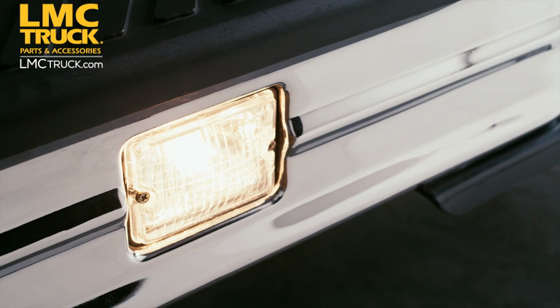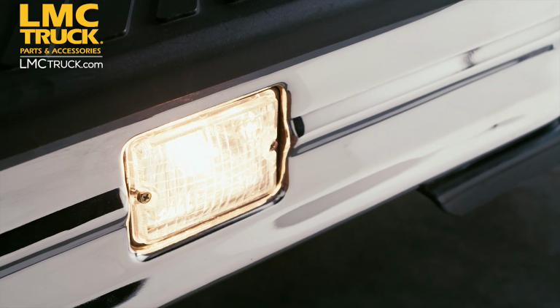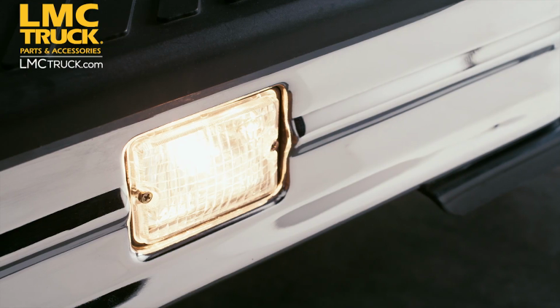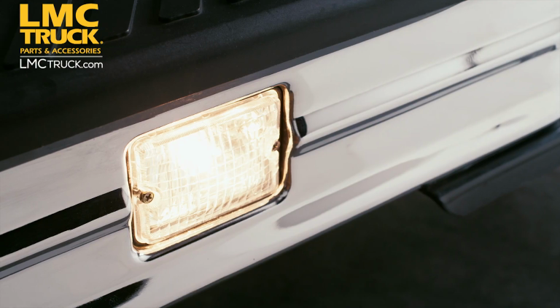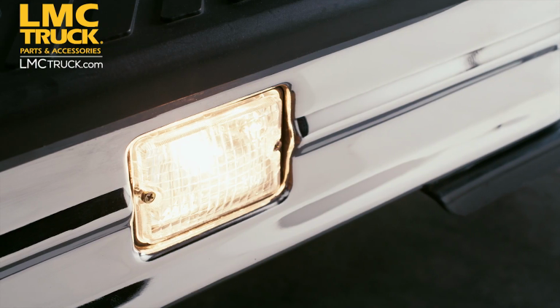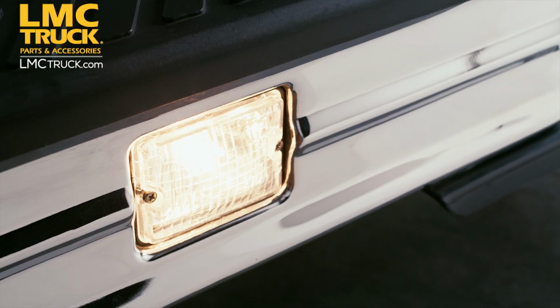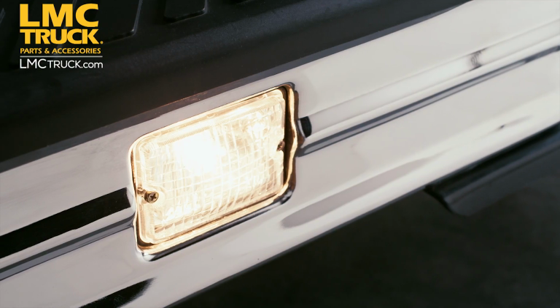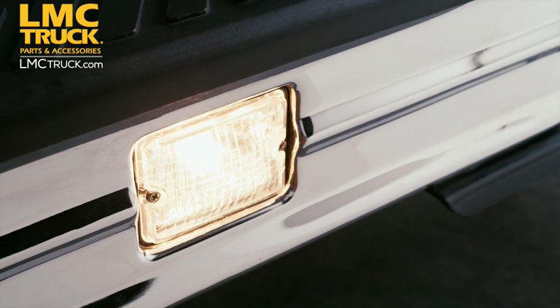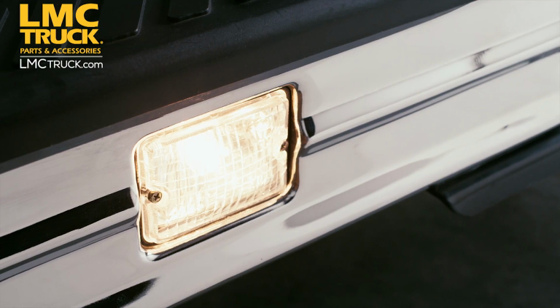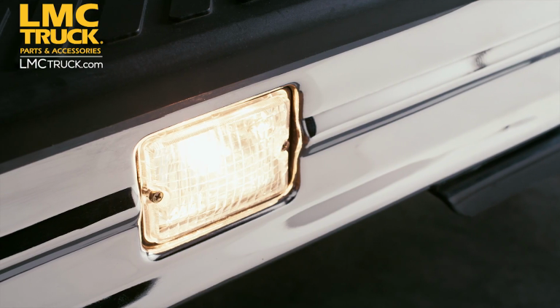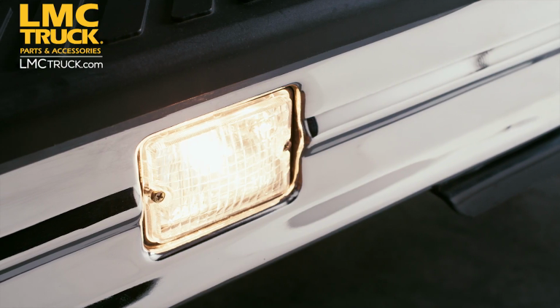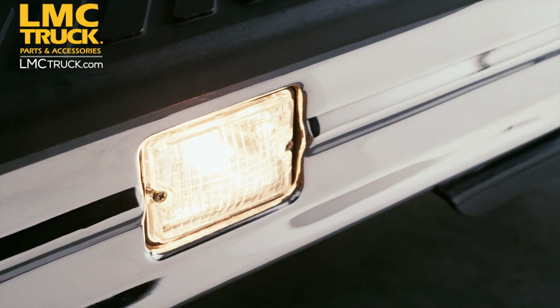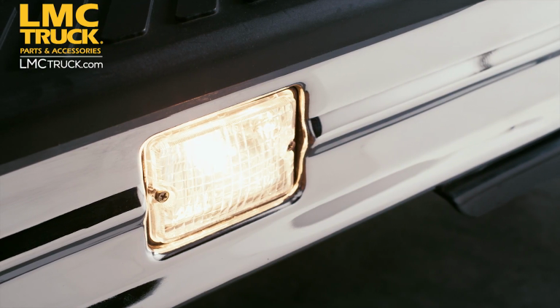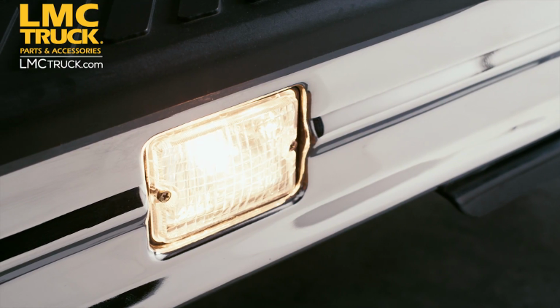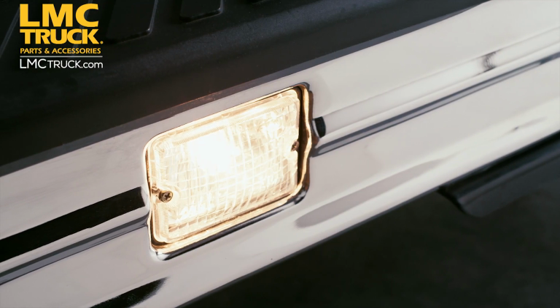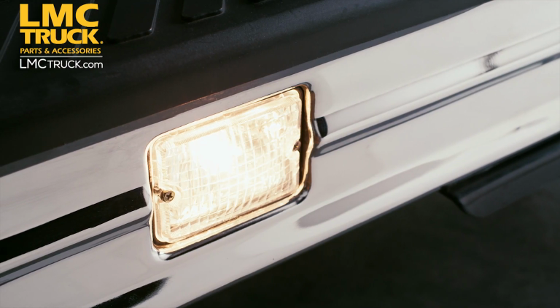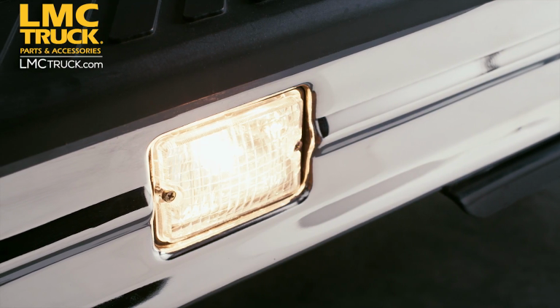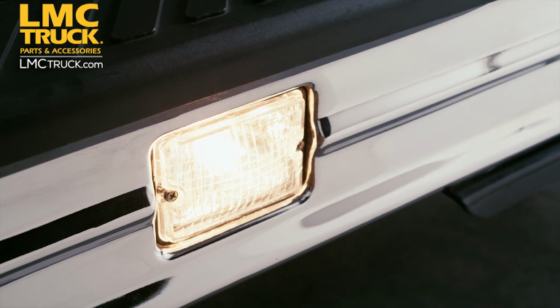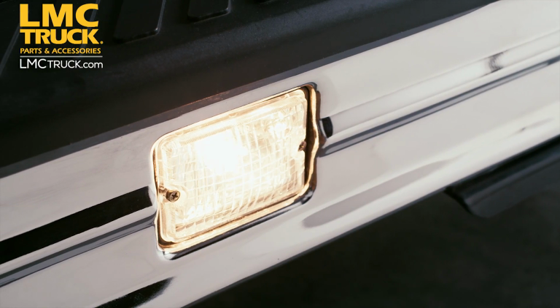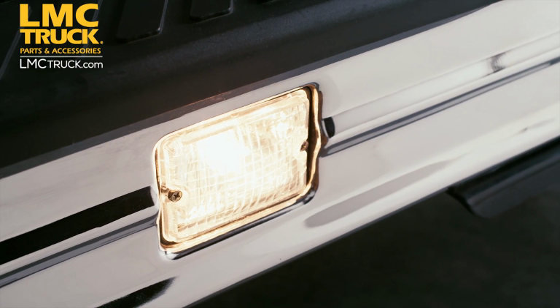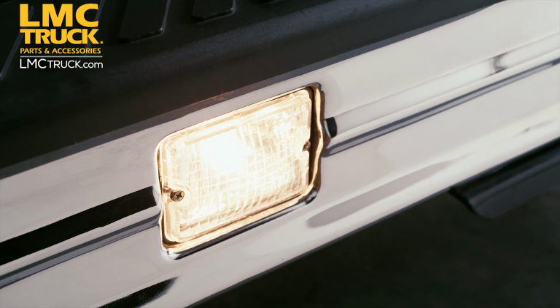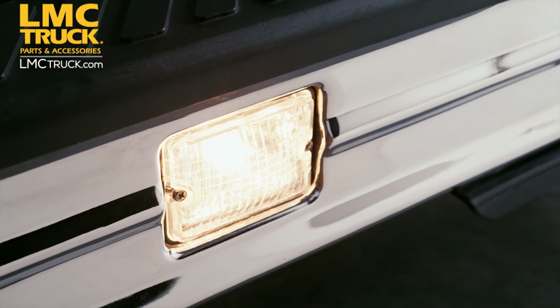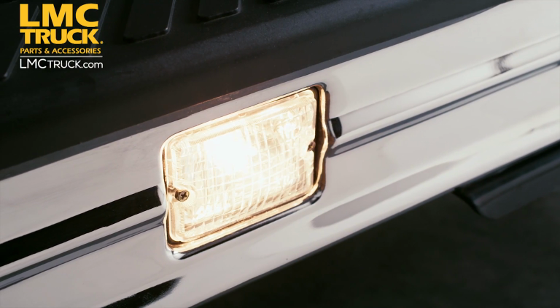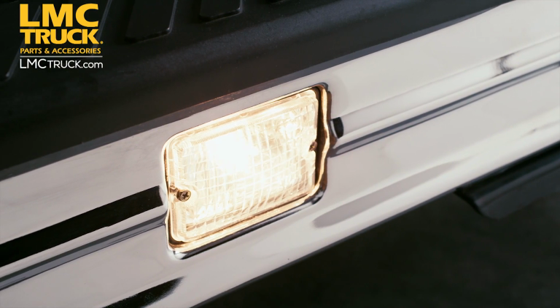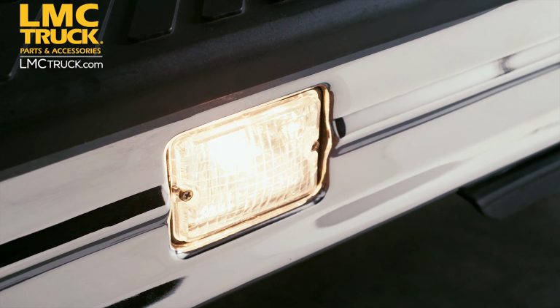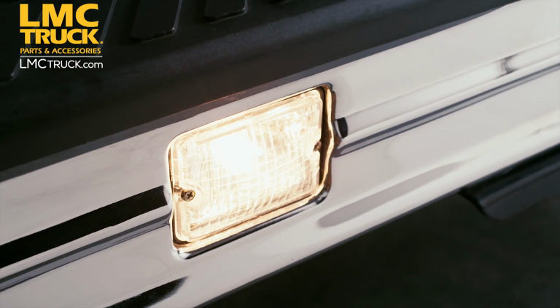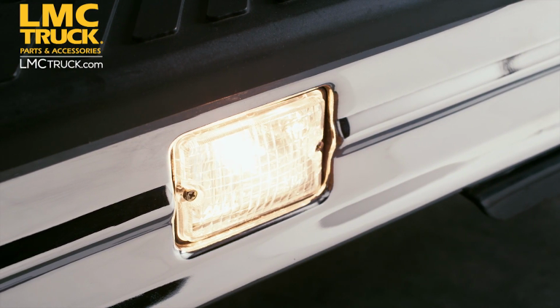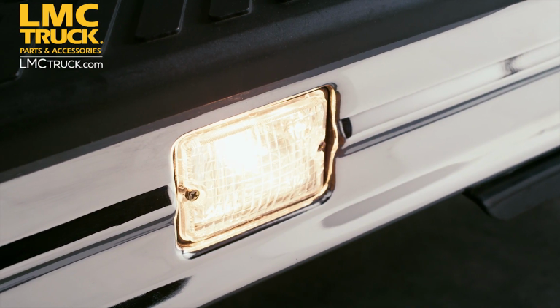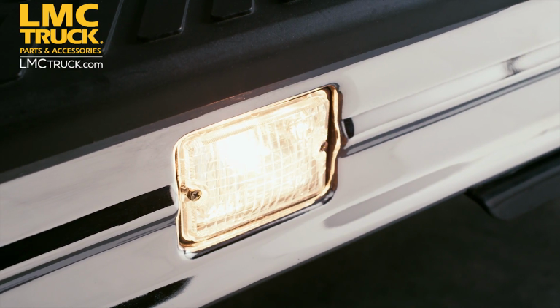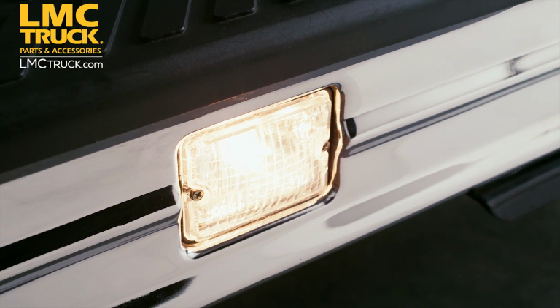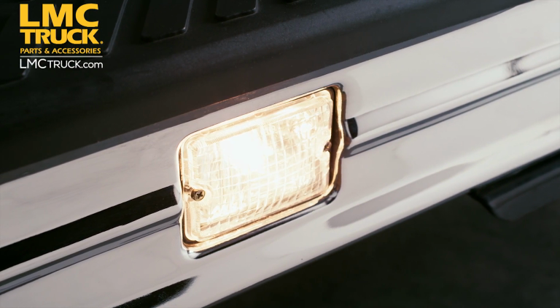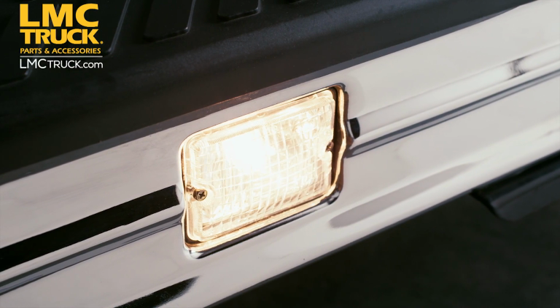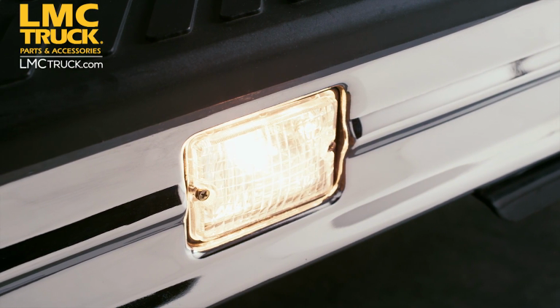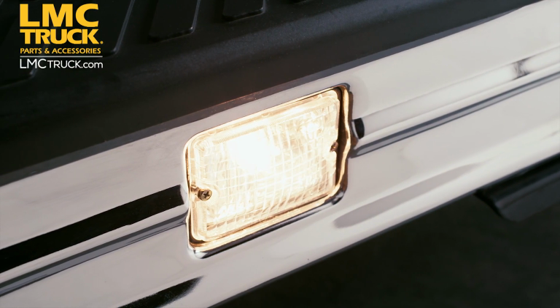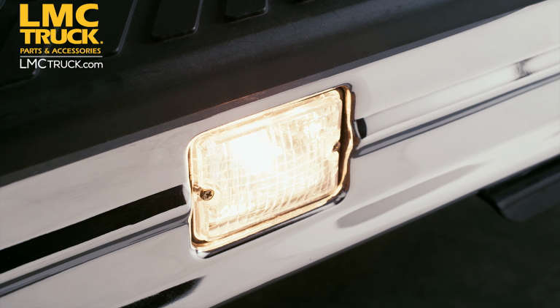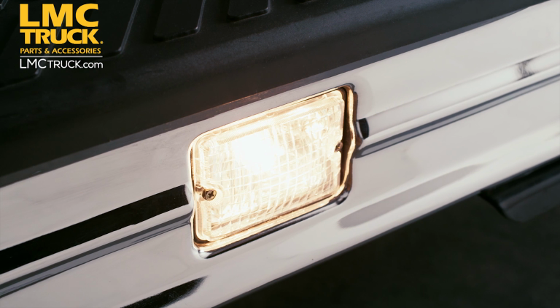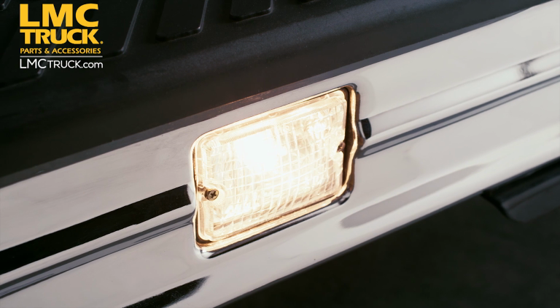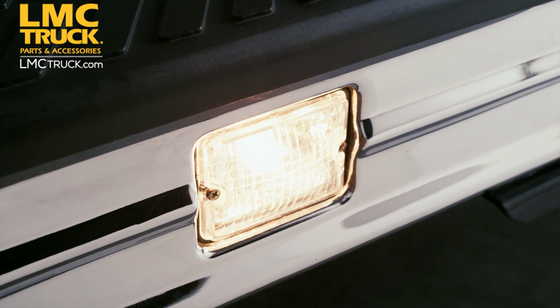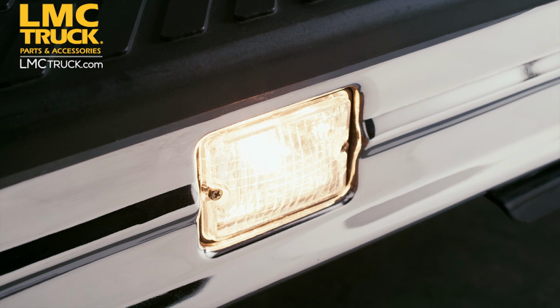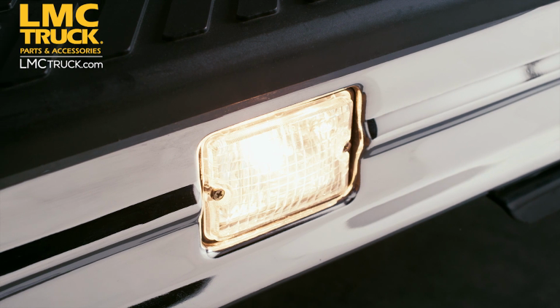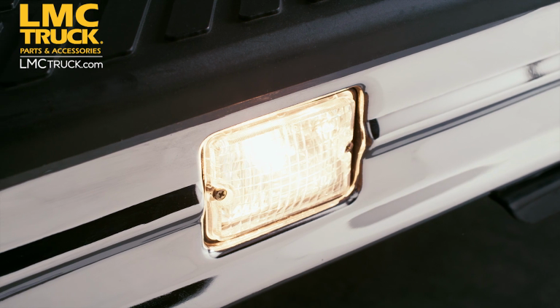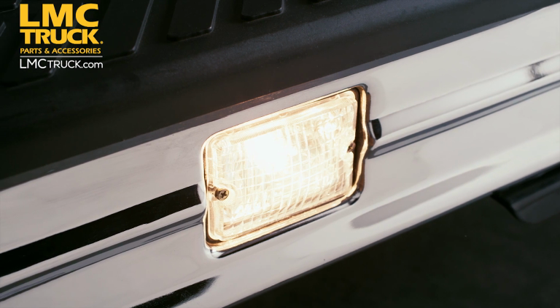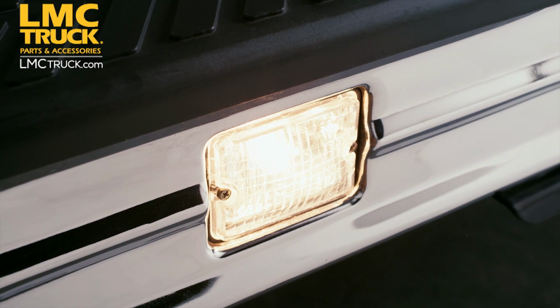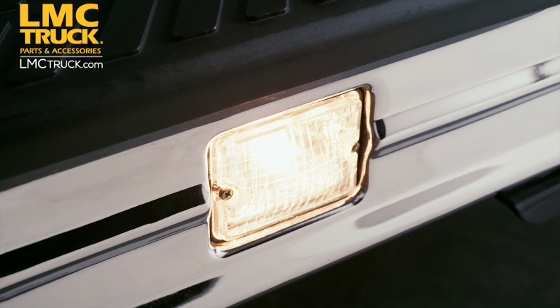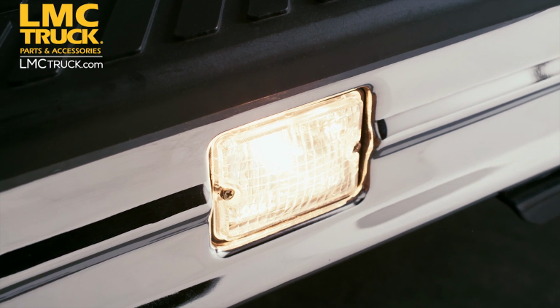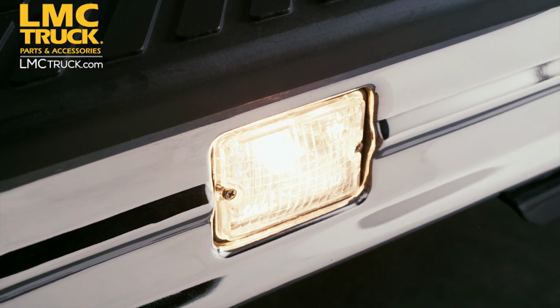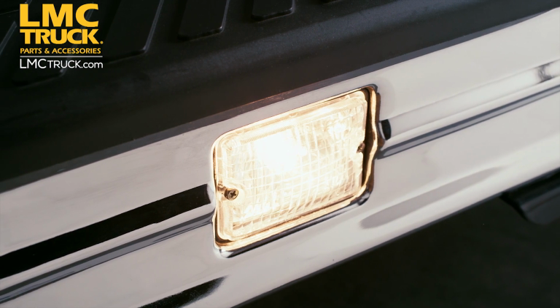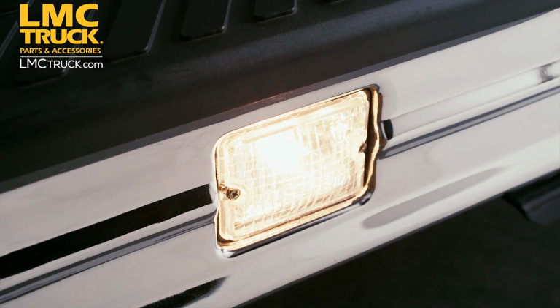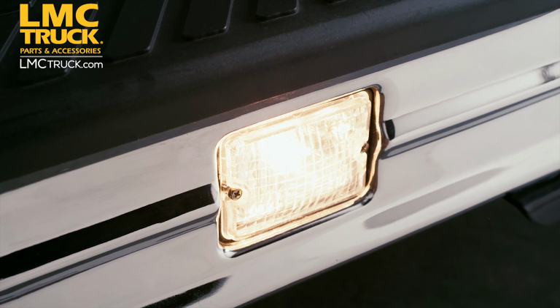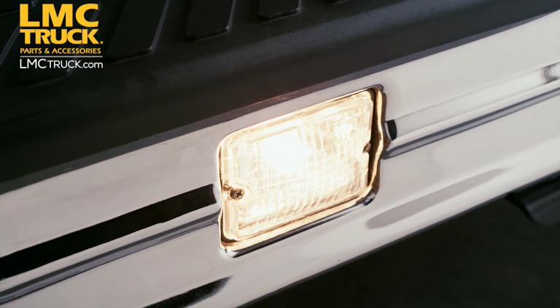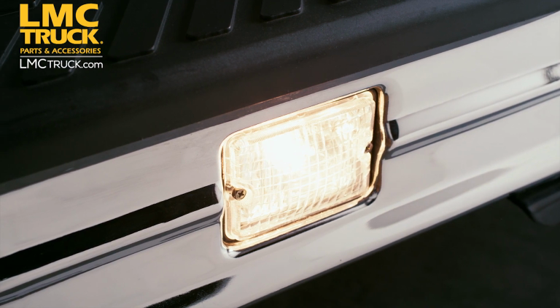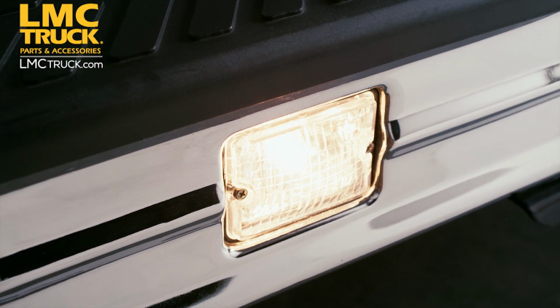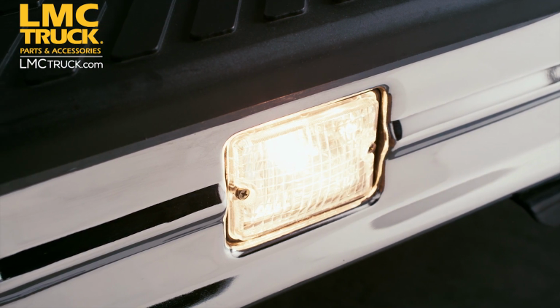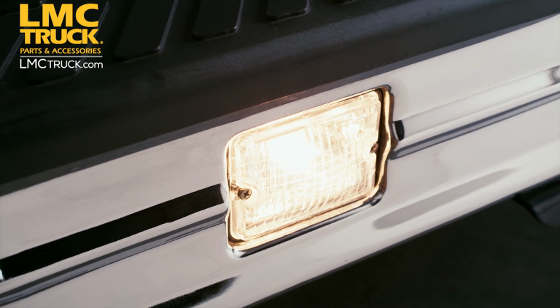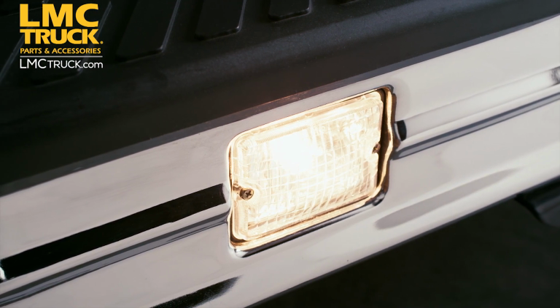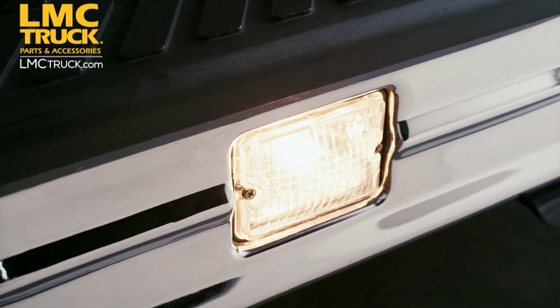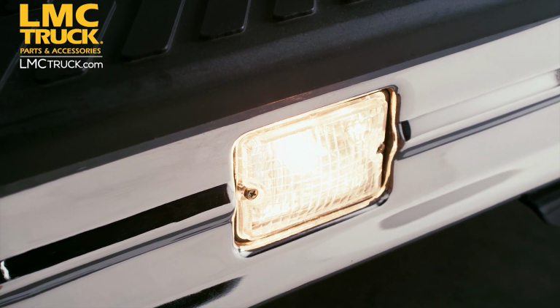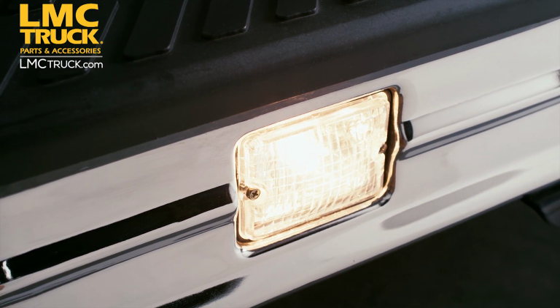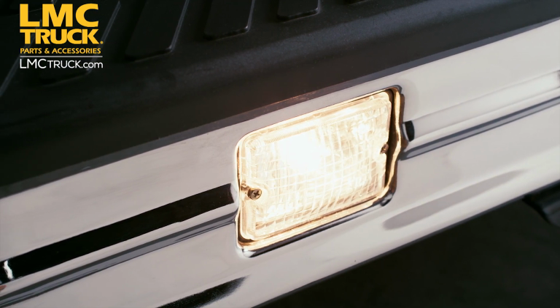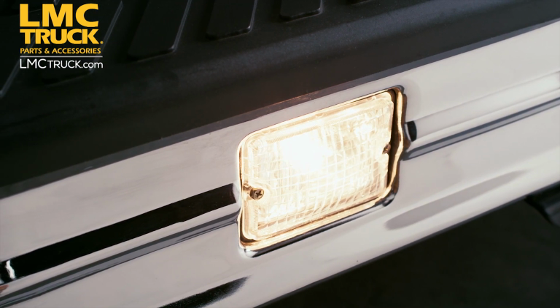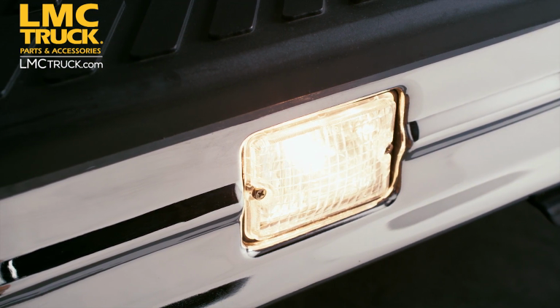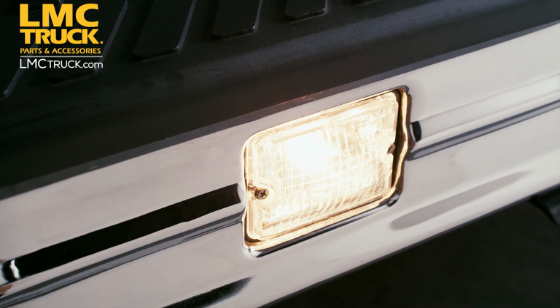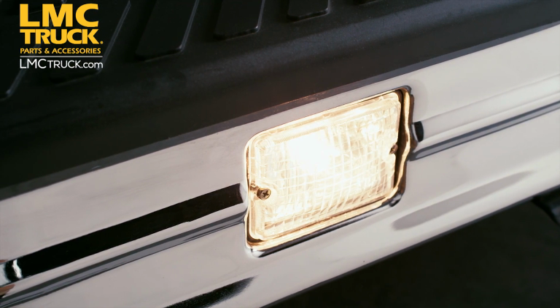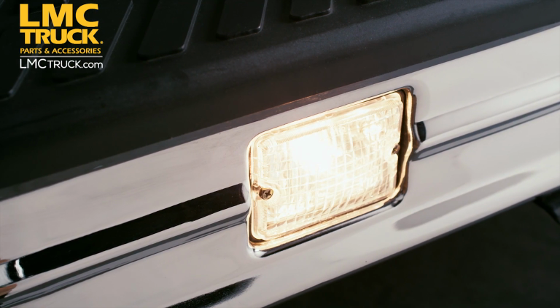Internally mounted backup lights look great and make it safer to back up your truck, illuminating a larger area to help maneuver at night.